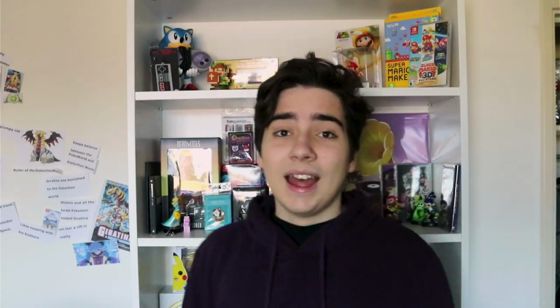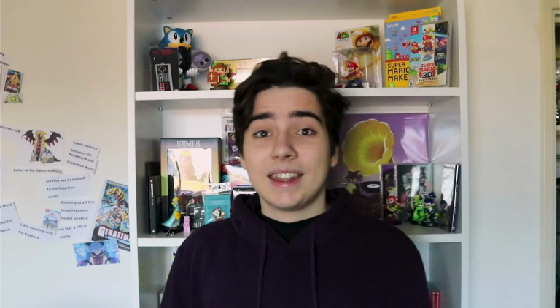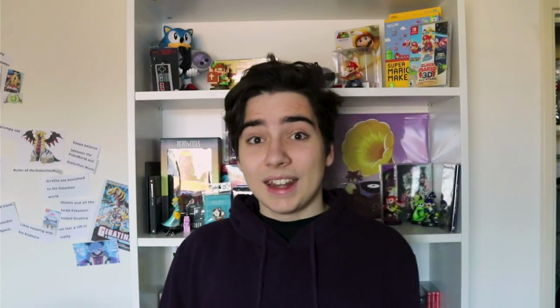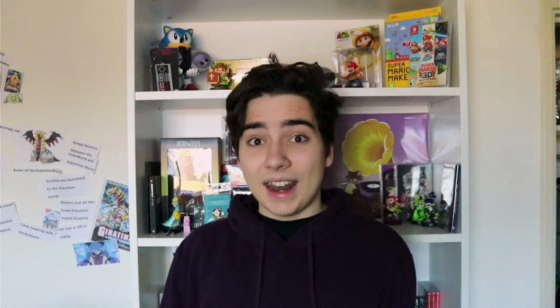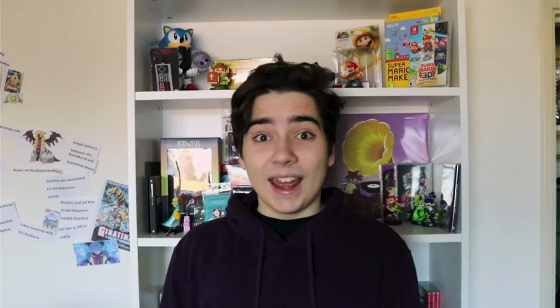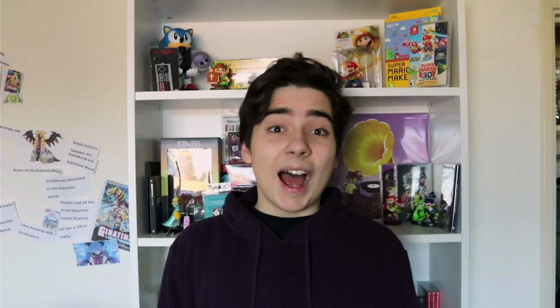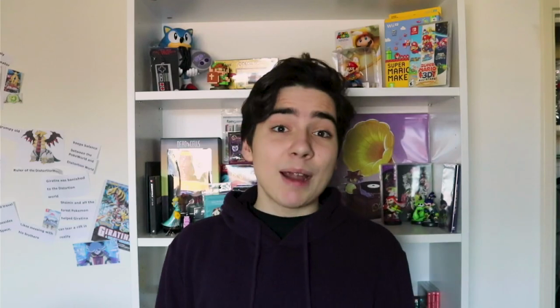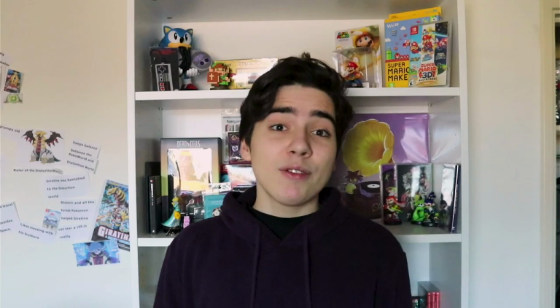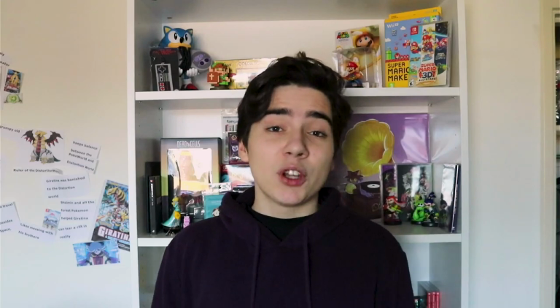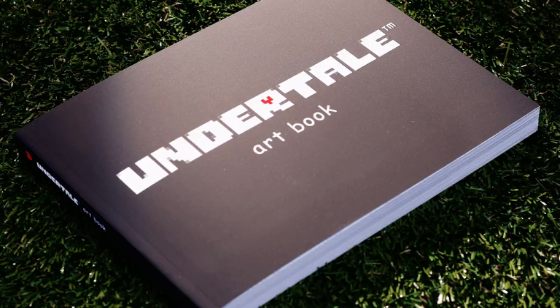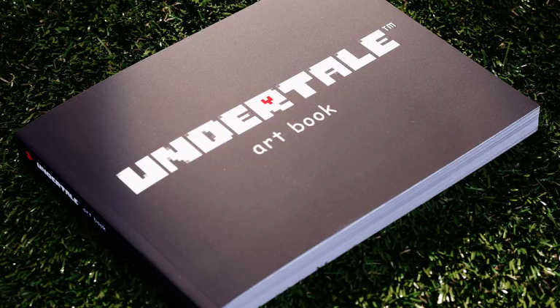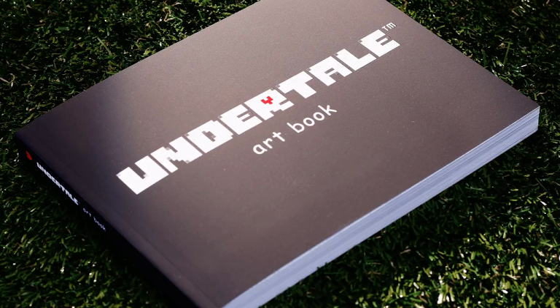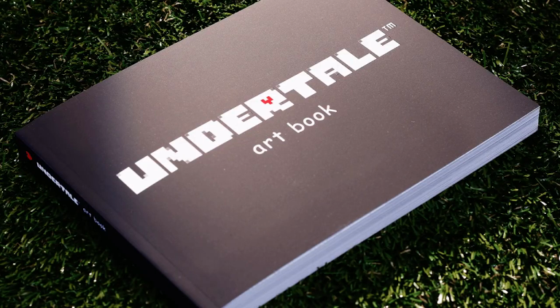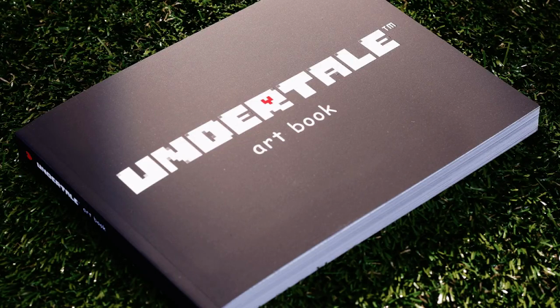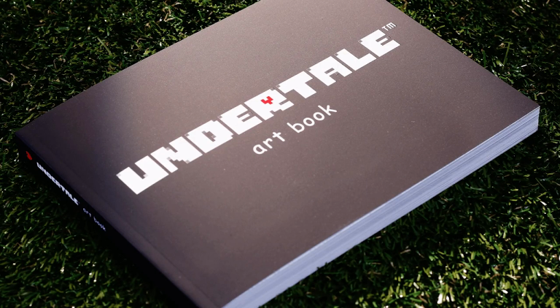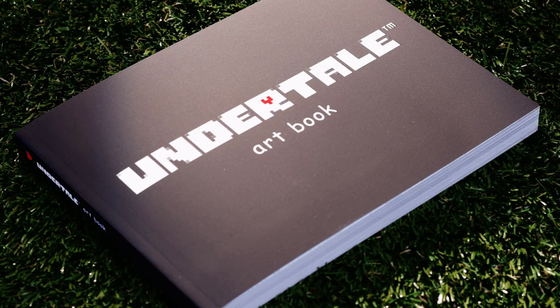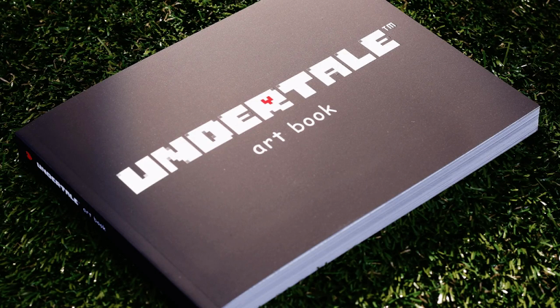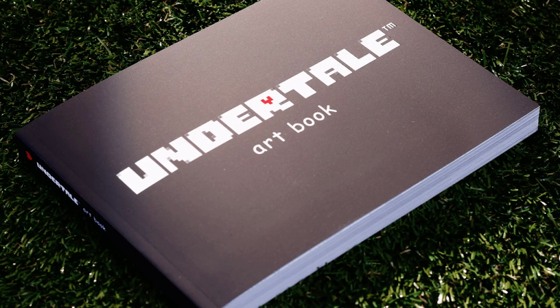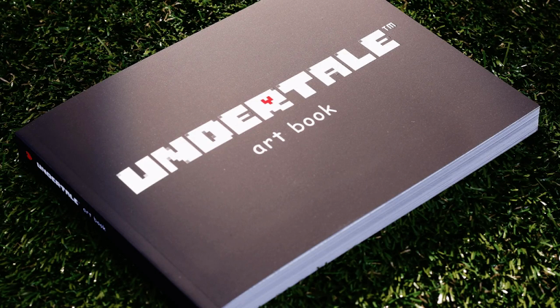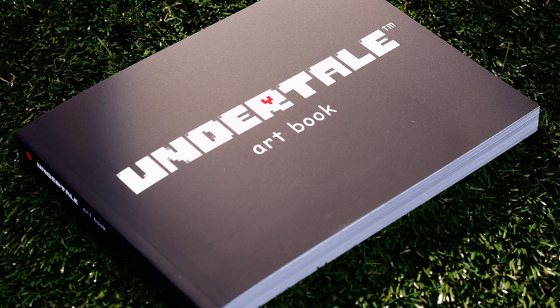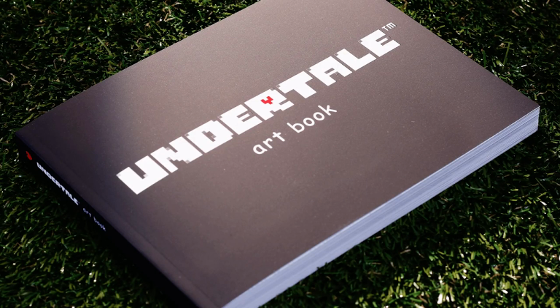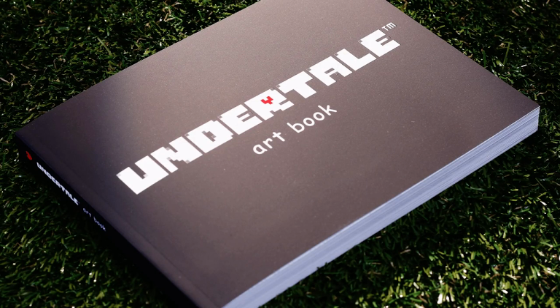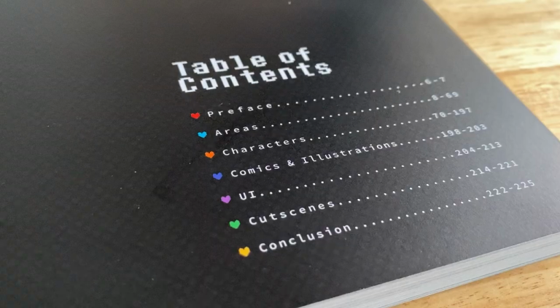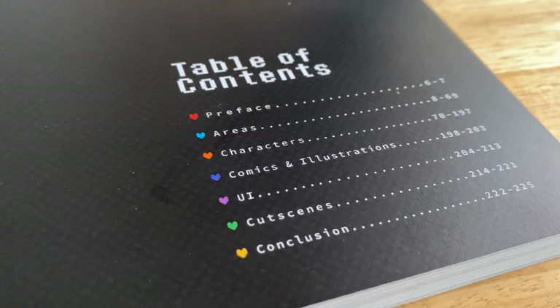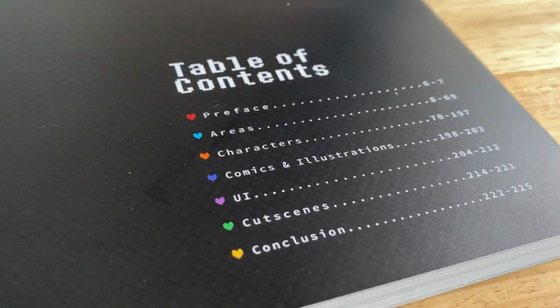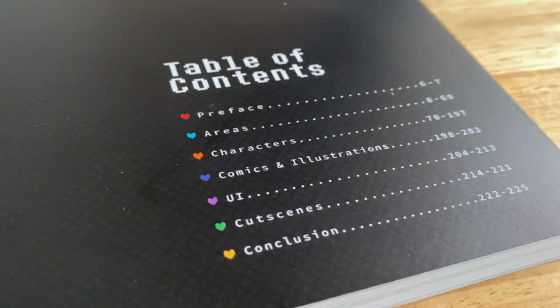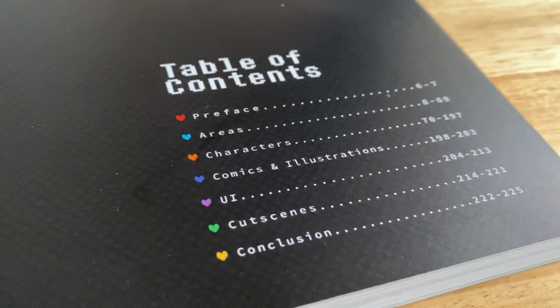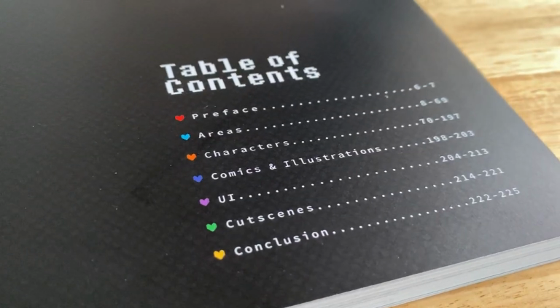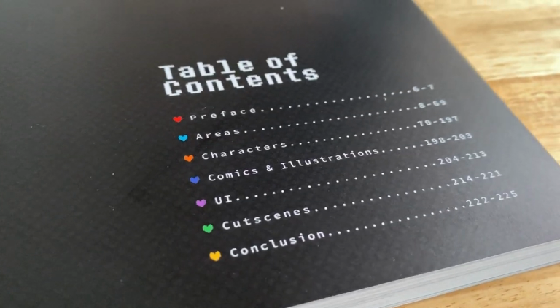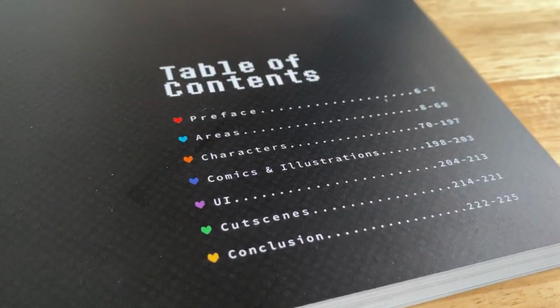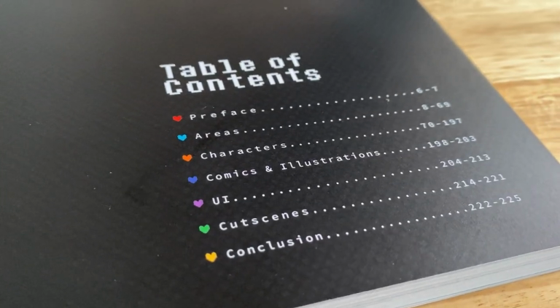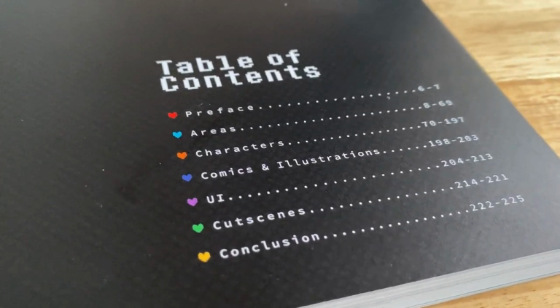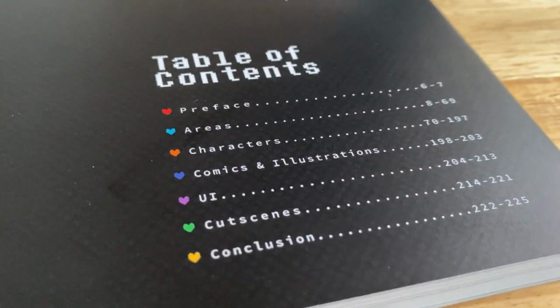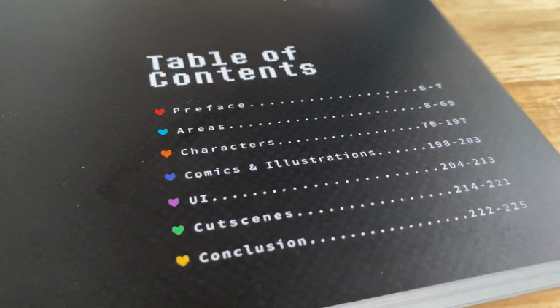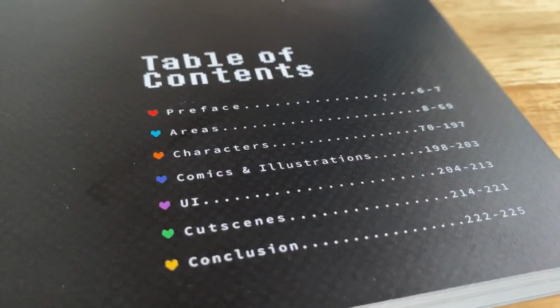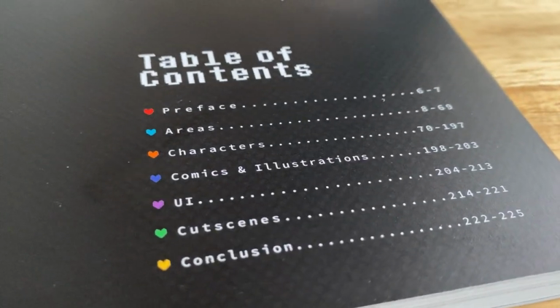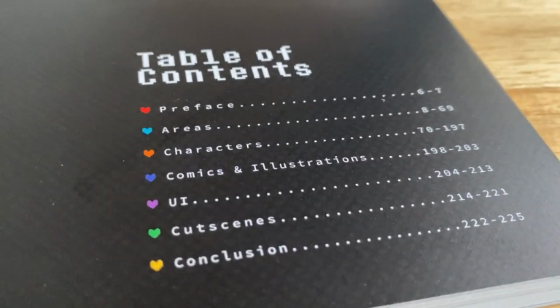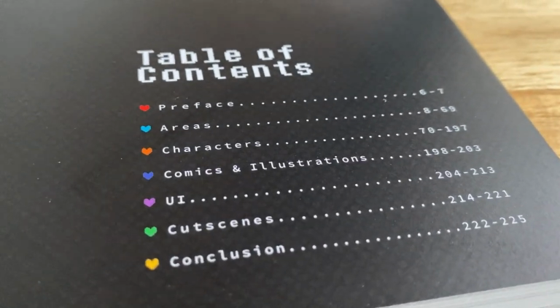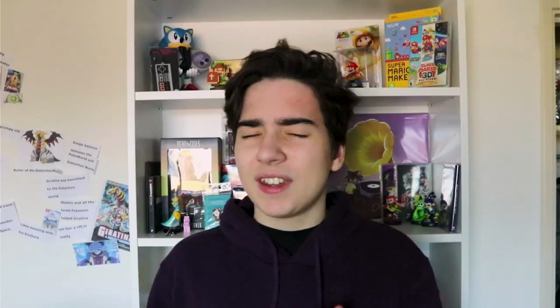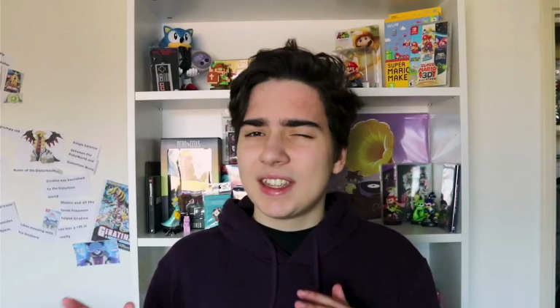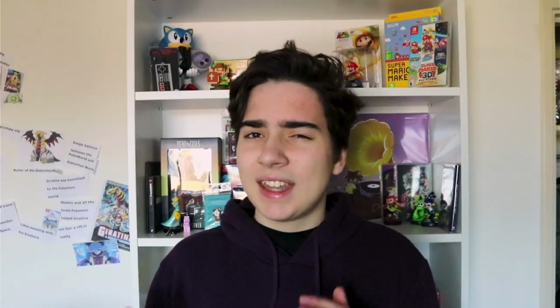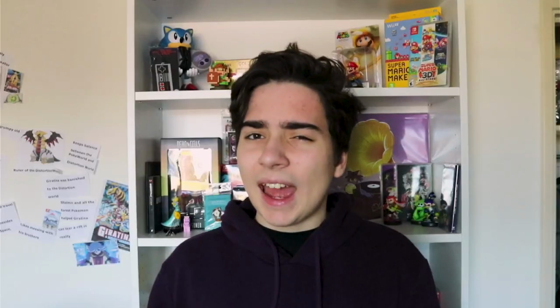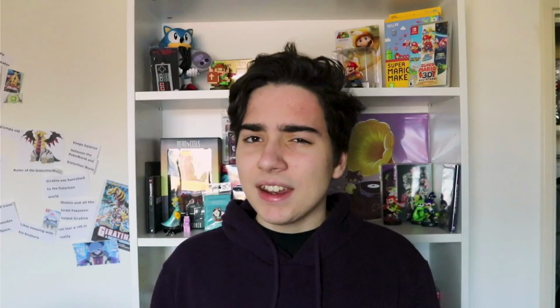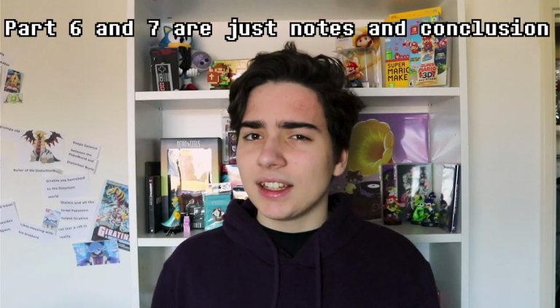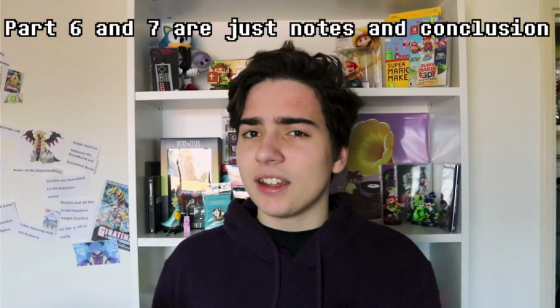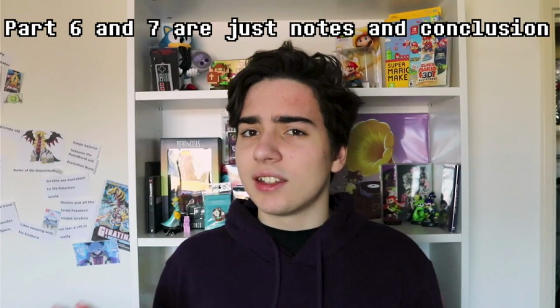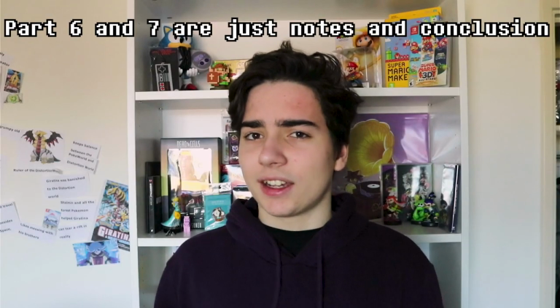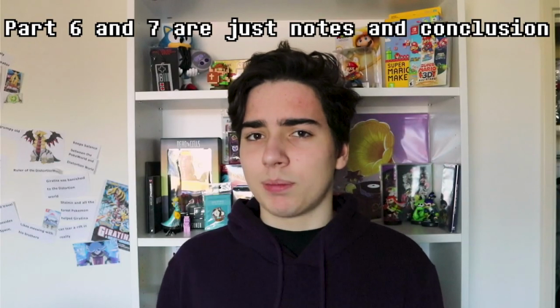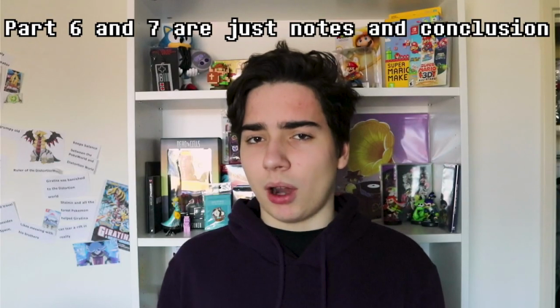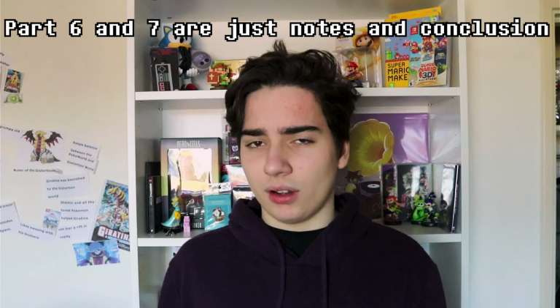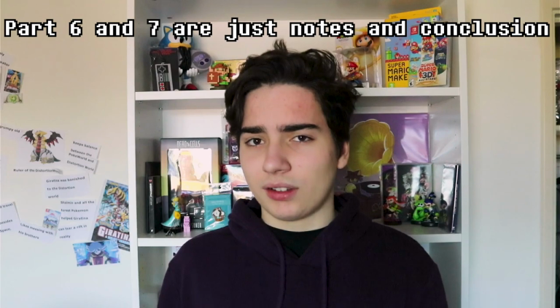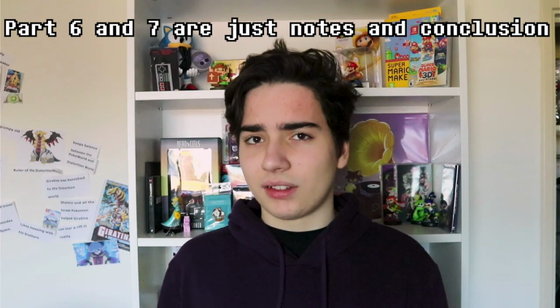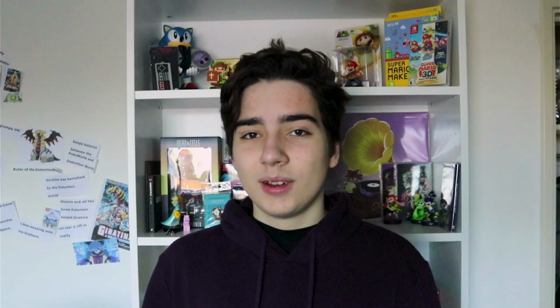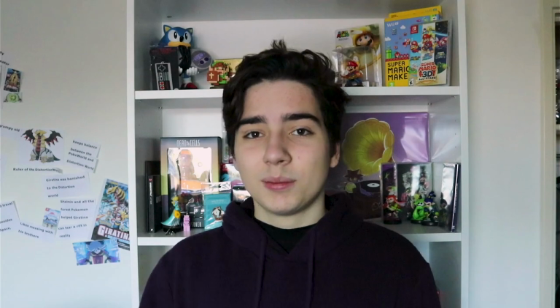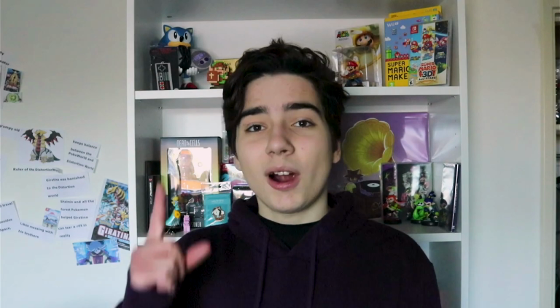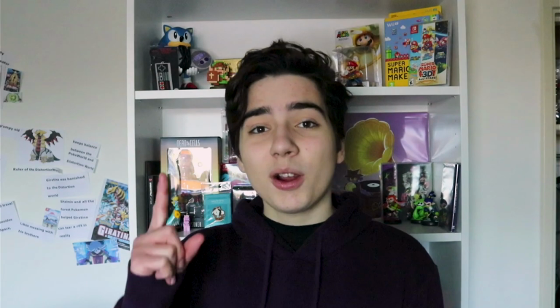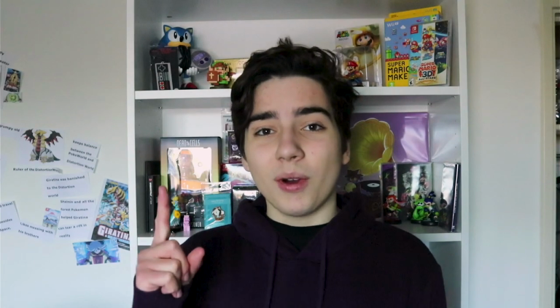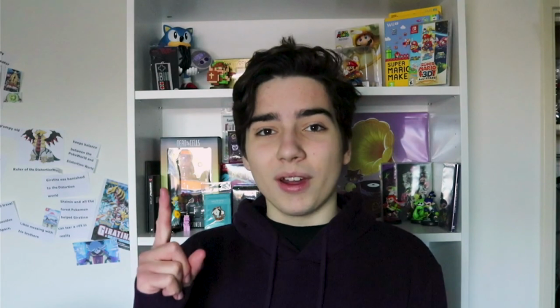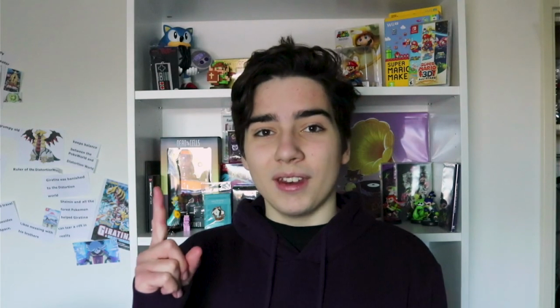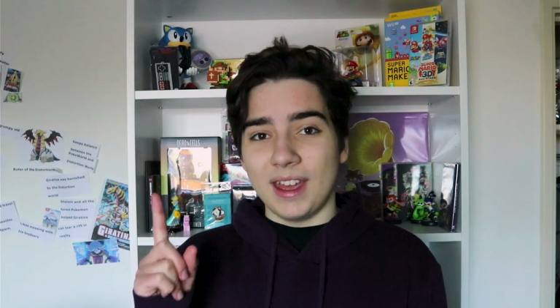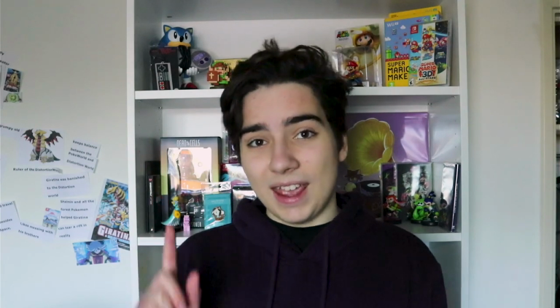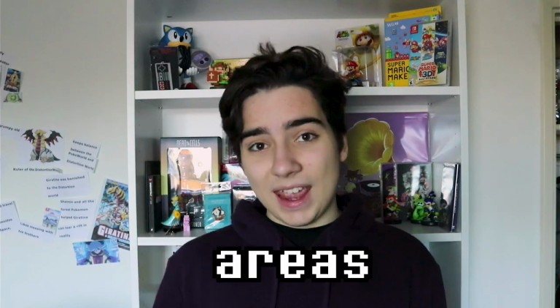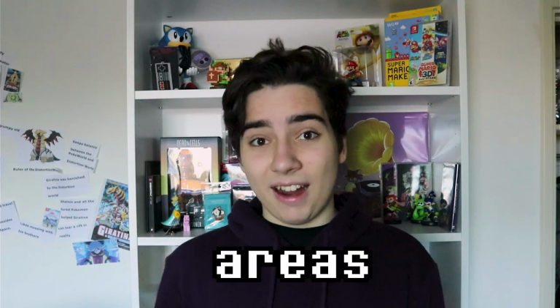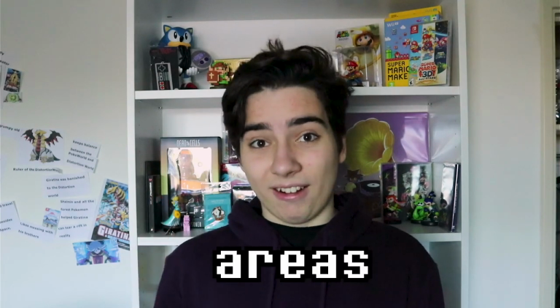Today I'm reviewing the Undertale art book. The book is broken up into five, technically six parts. Part 1: Areas.